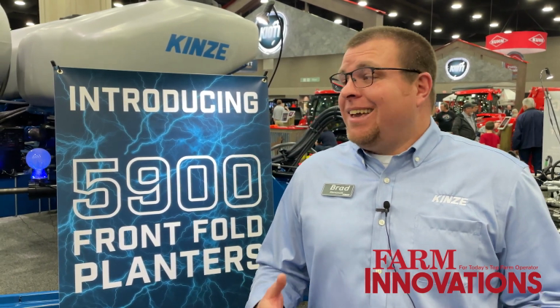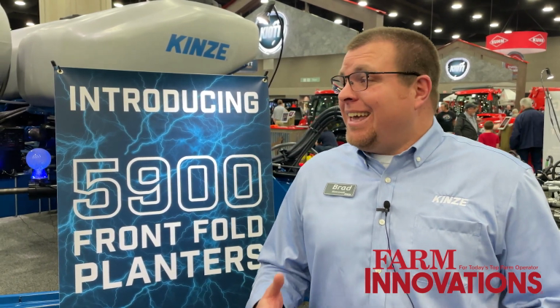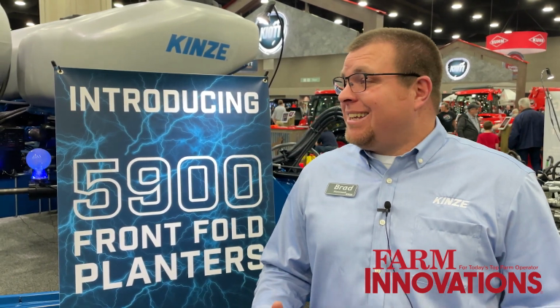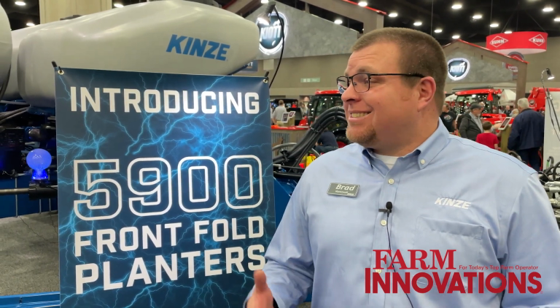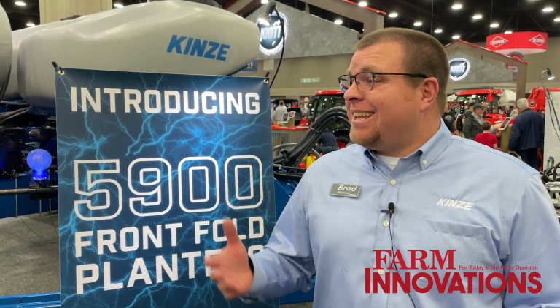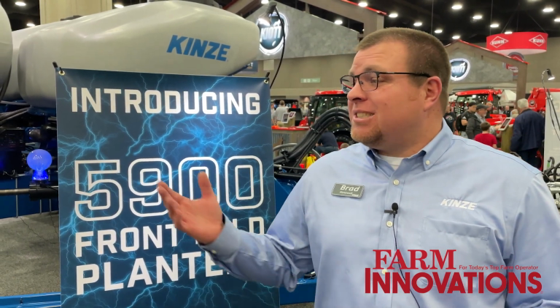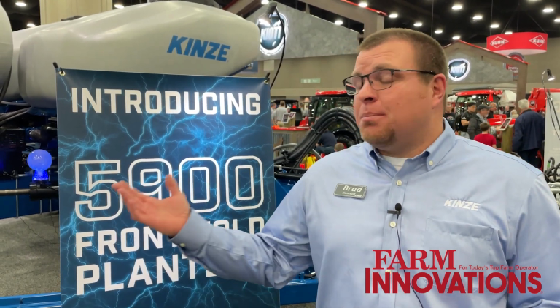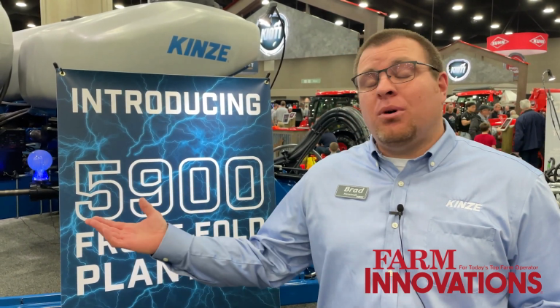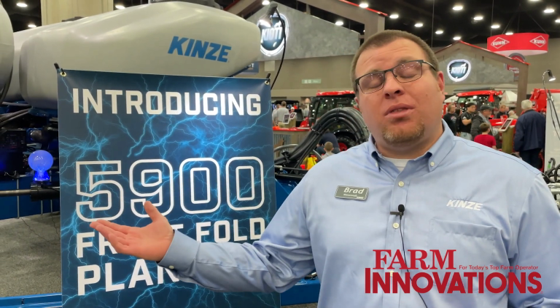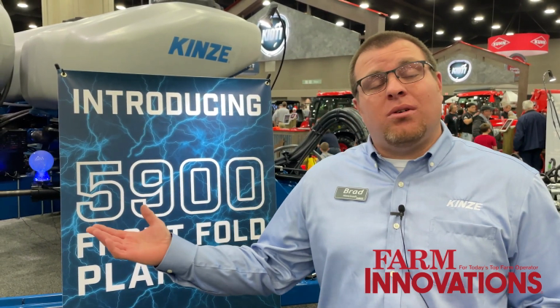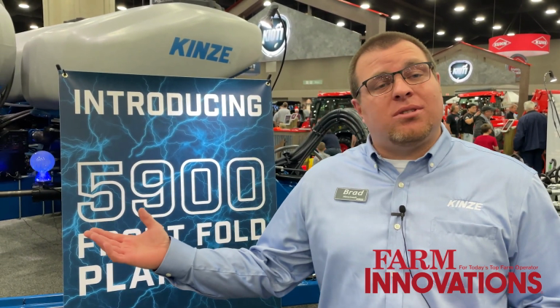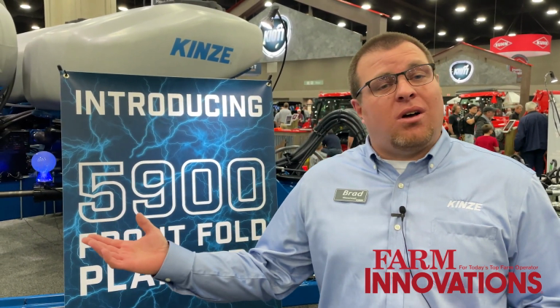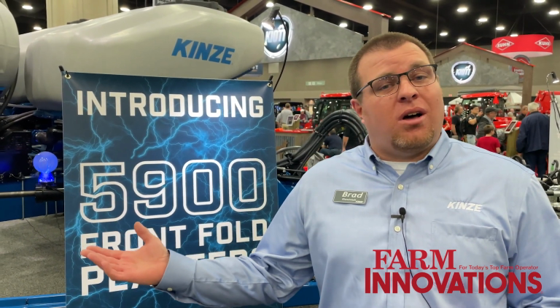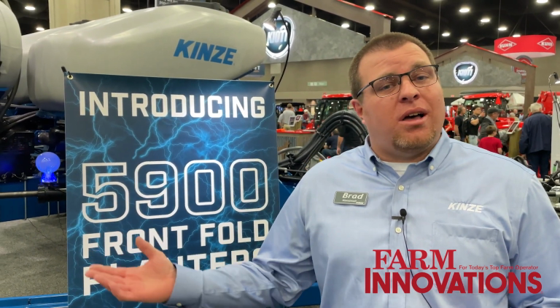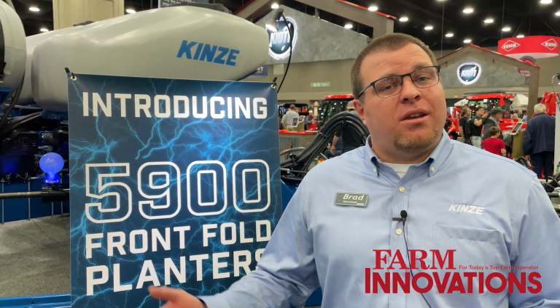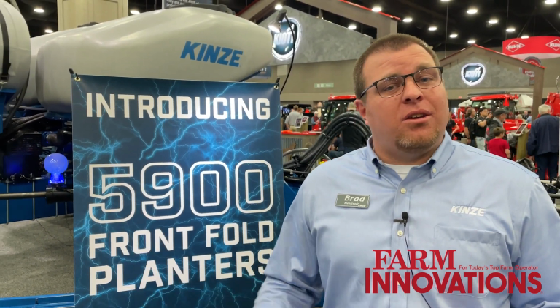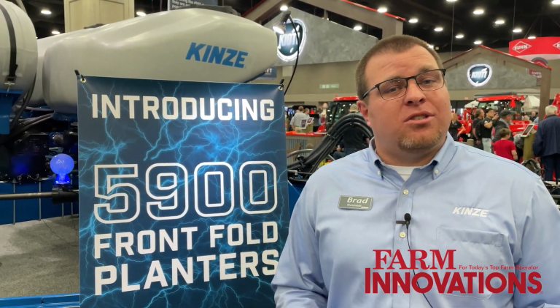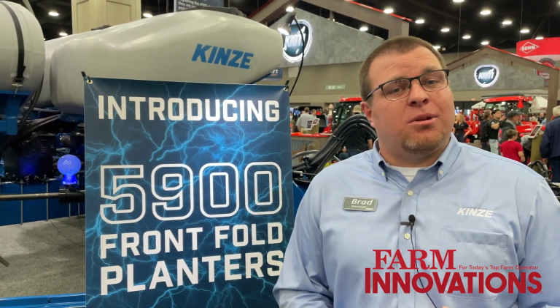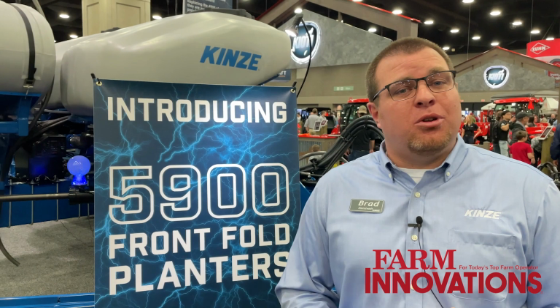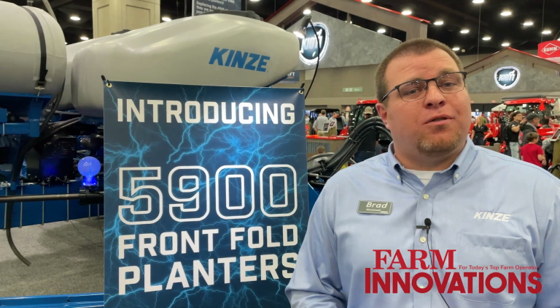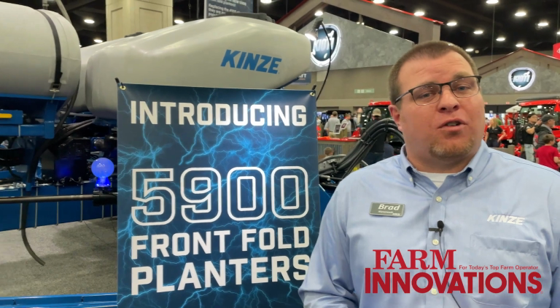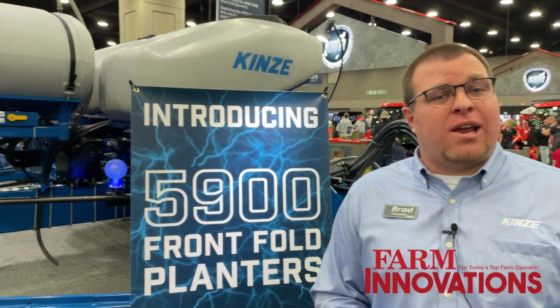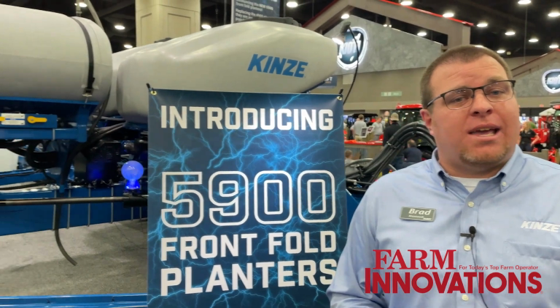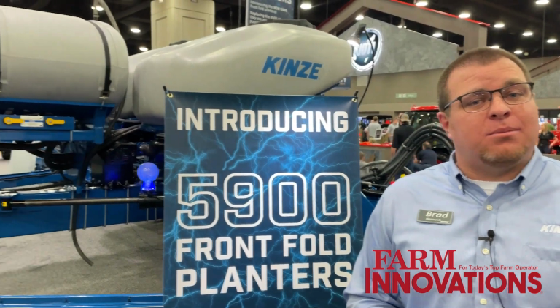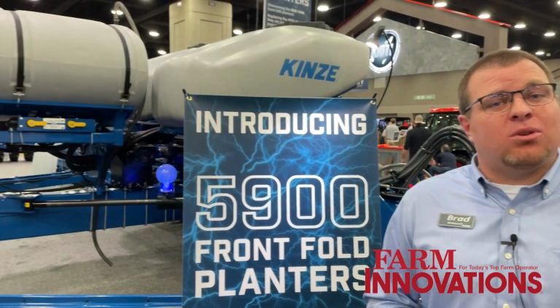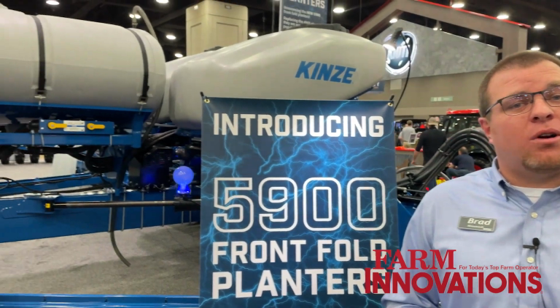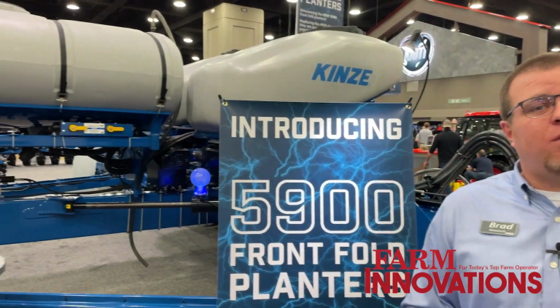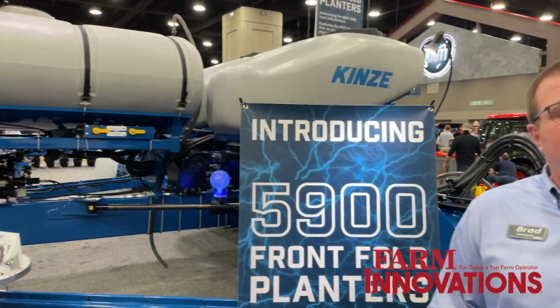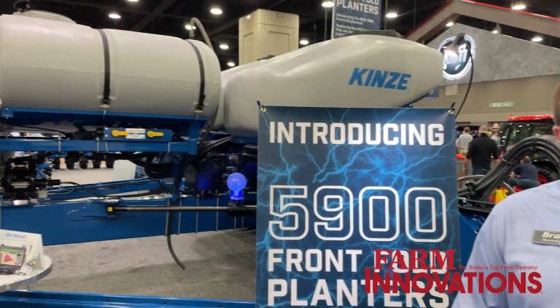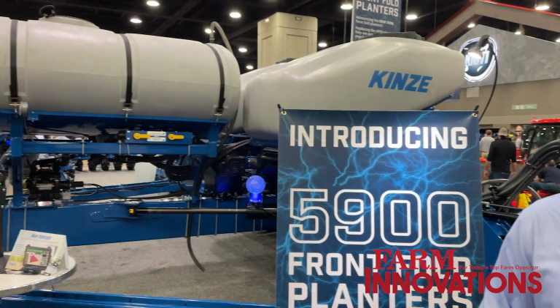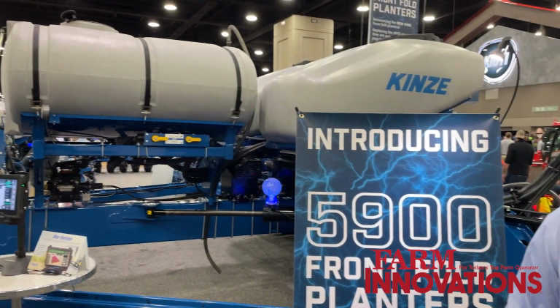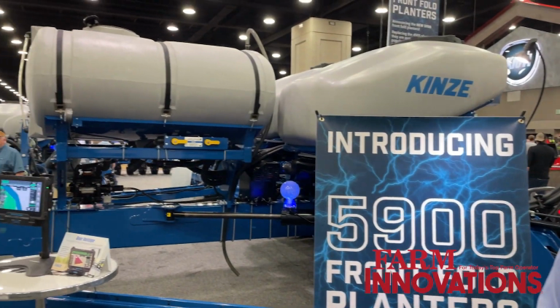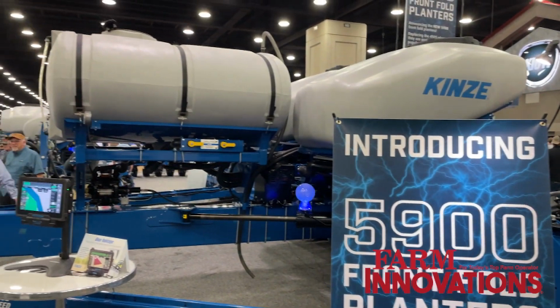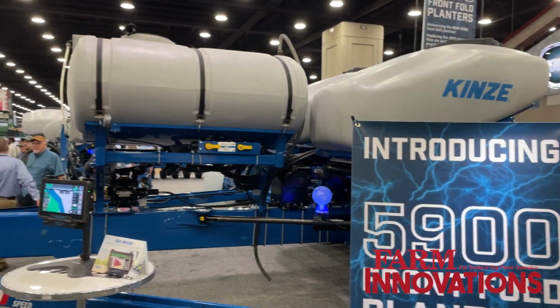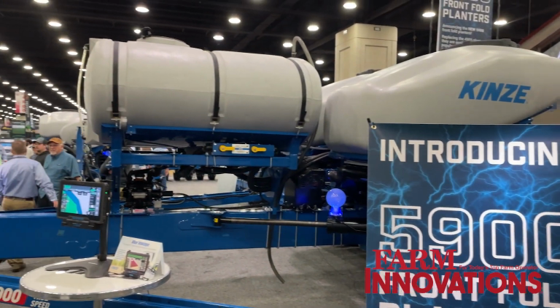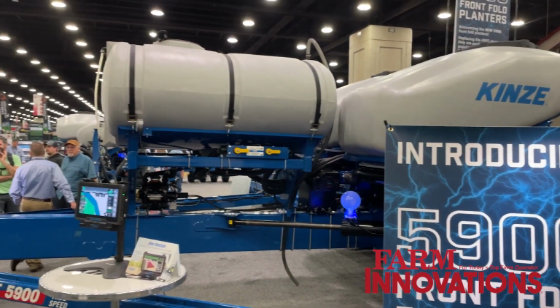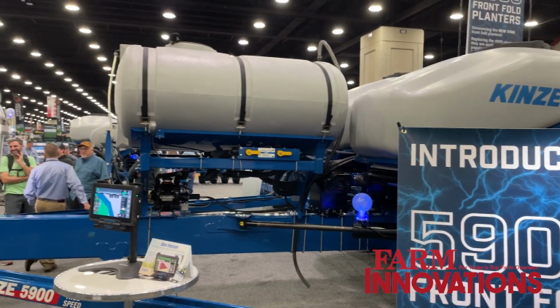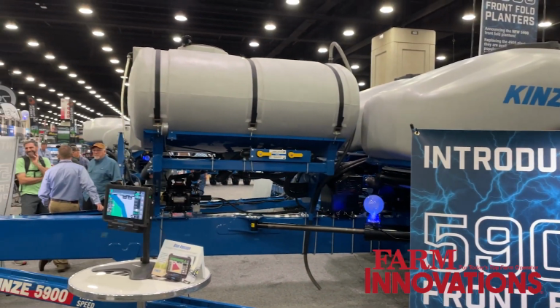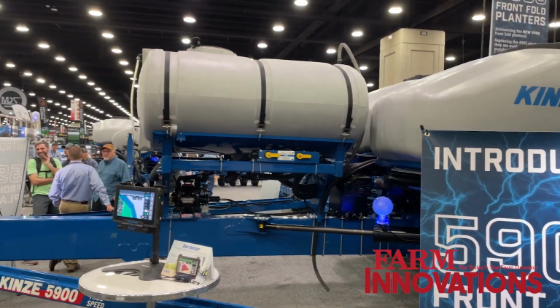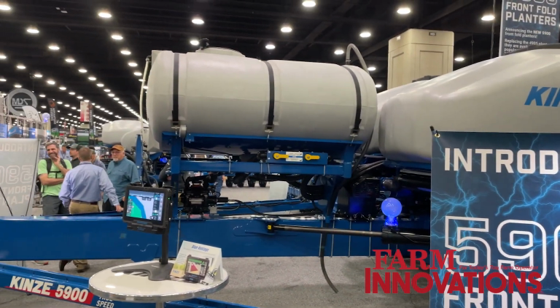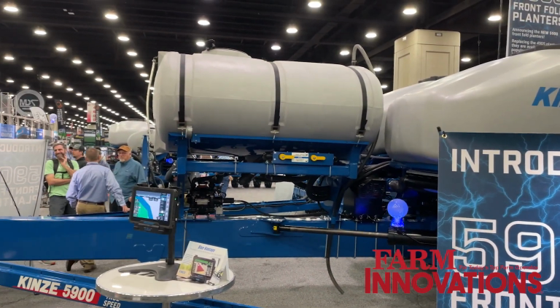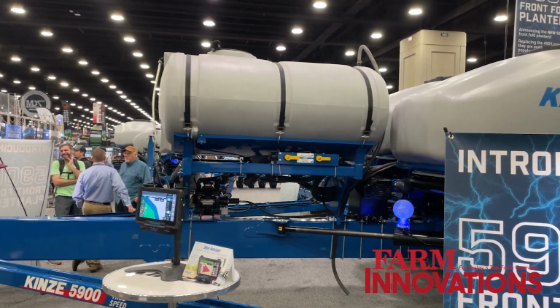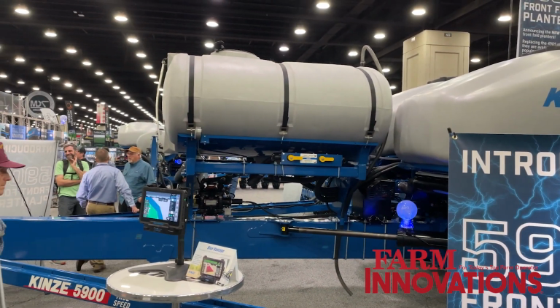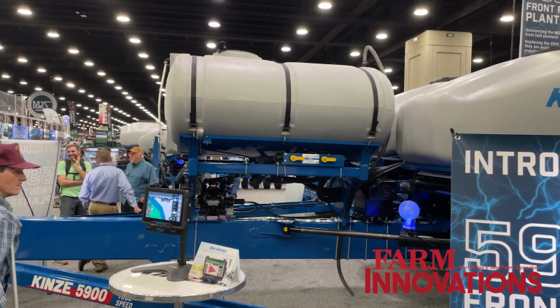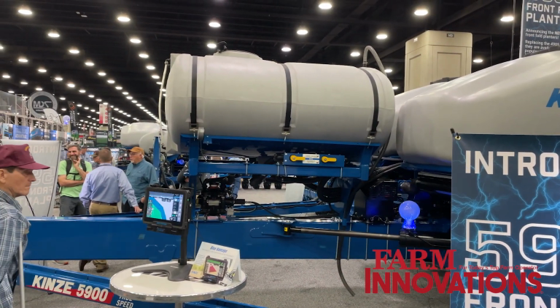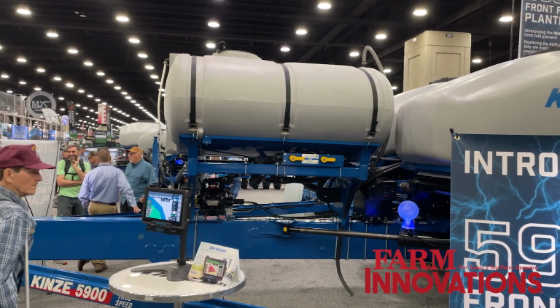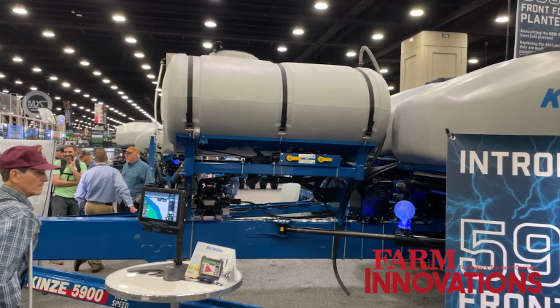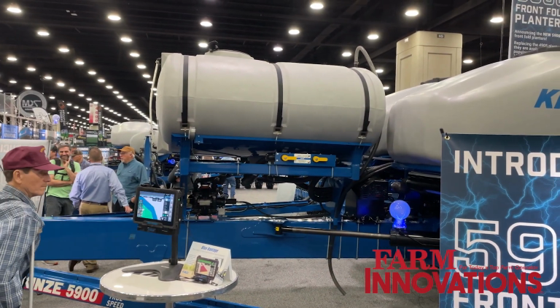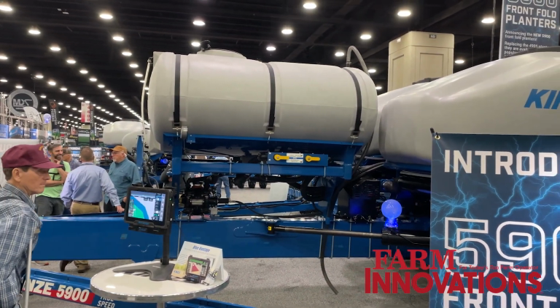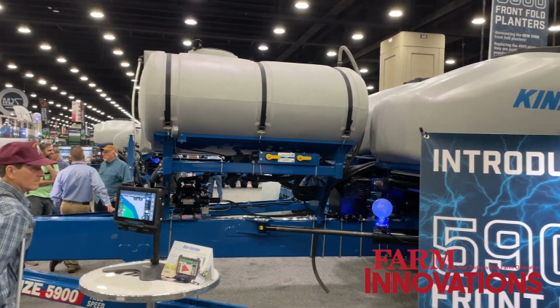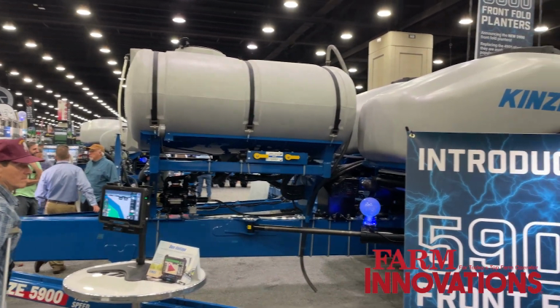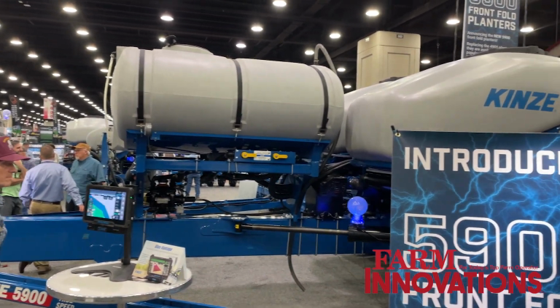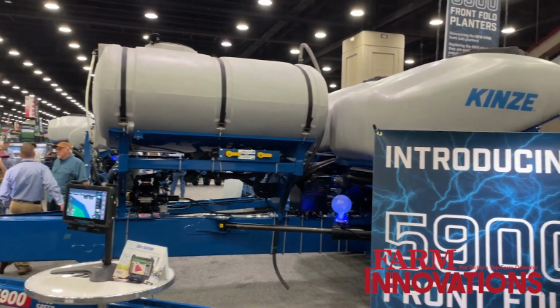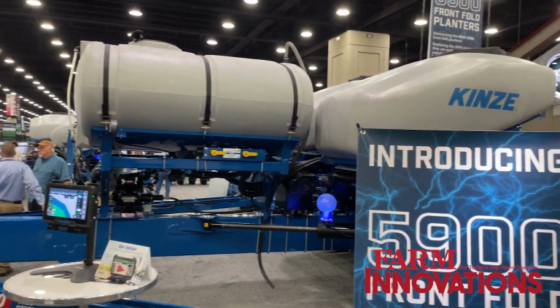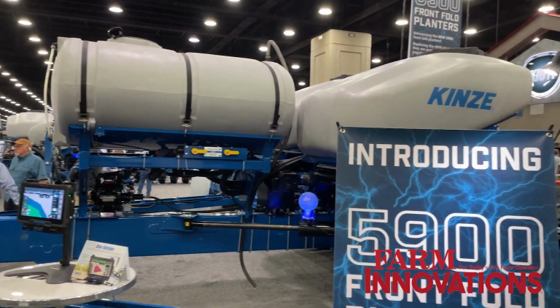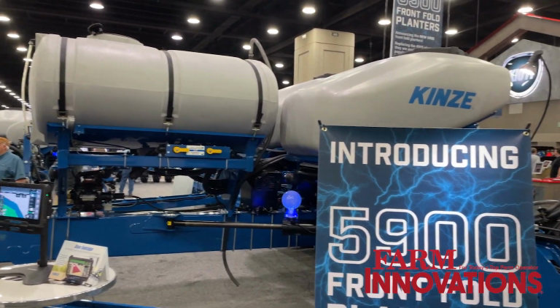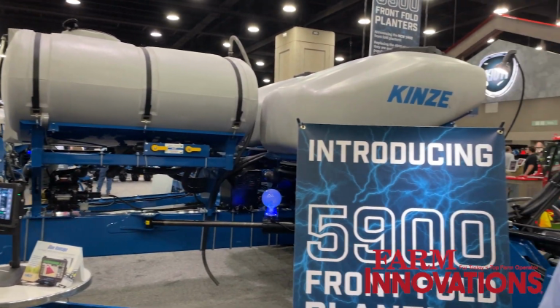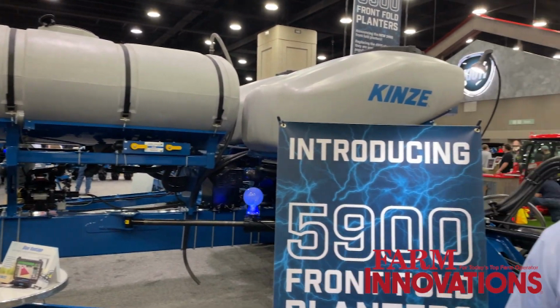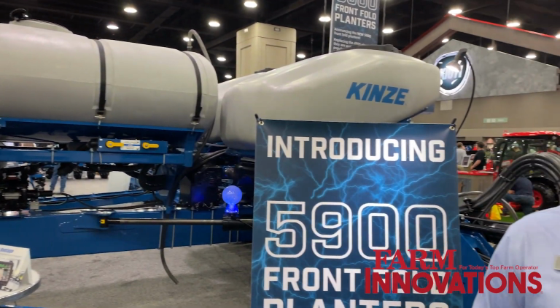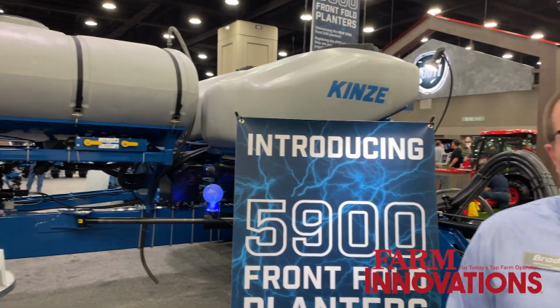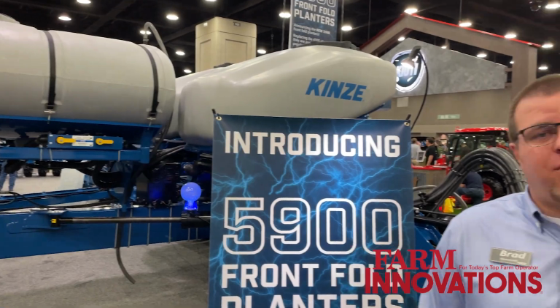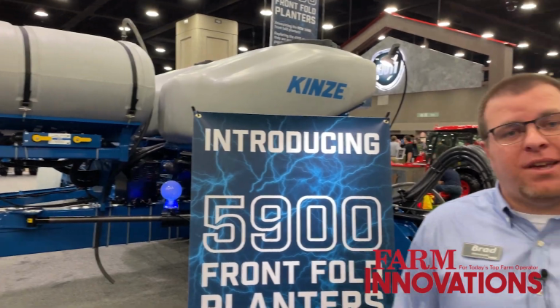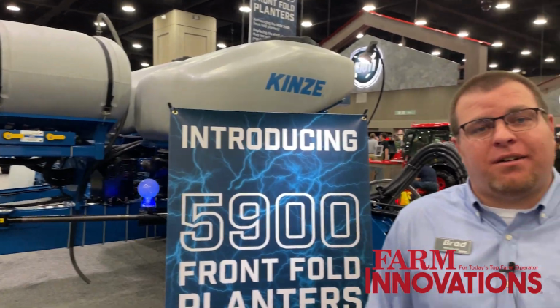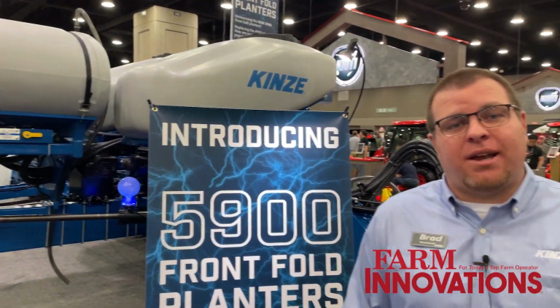We're excited to put those on some new frames. Our 5900 model comes in 12, 16, and 24 row 30 configurations.